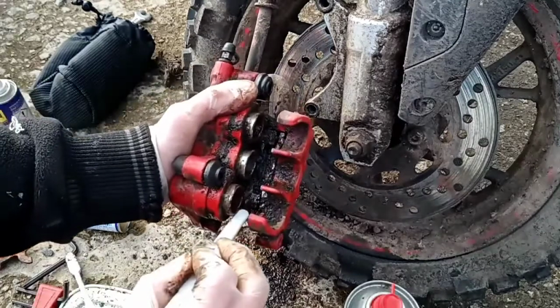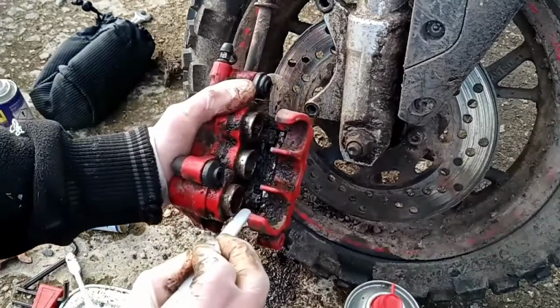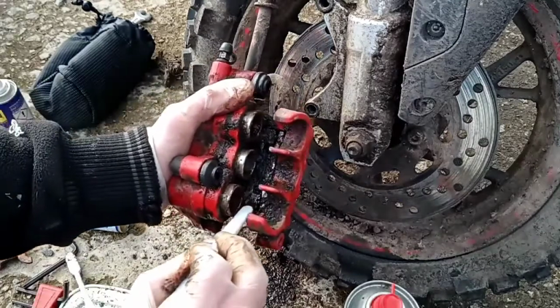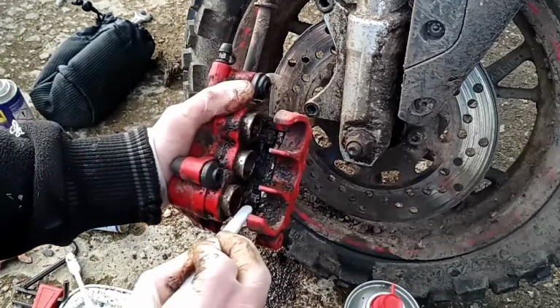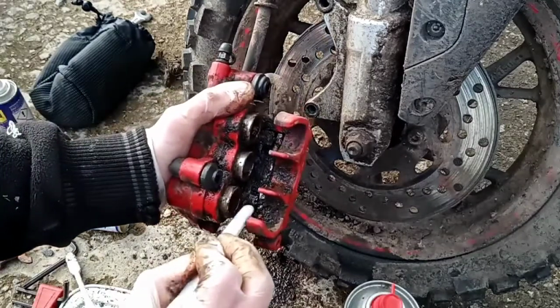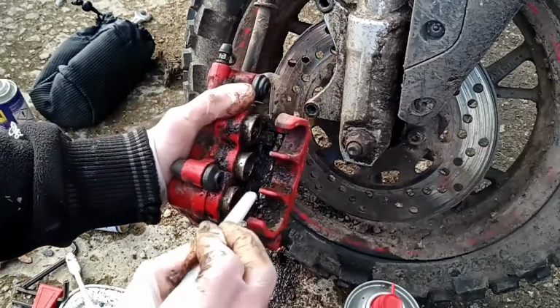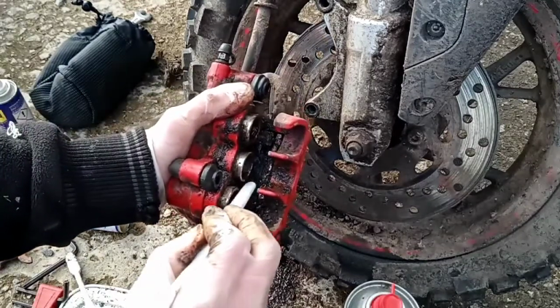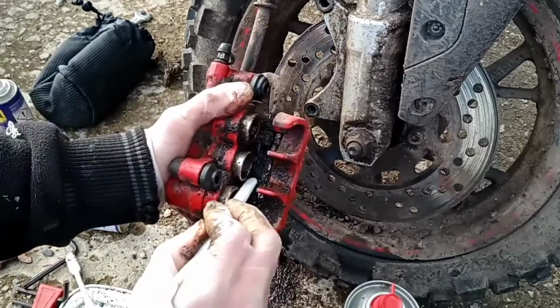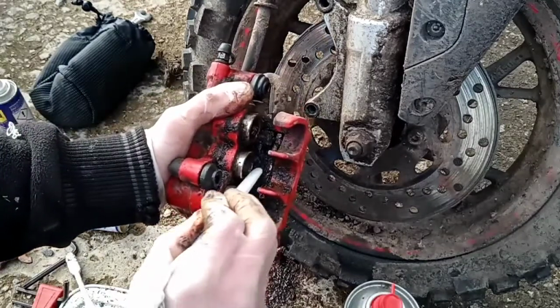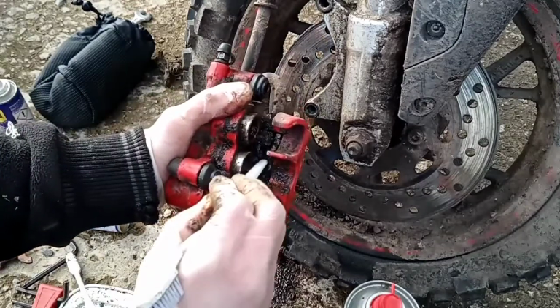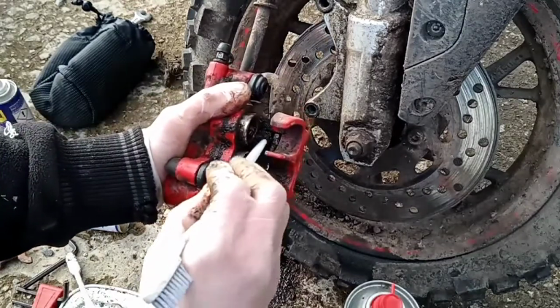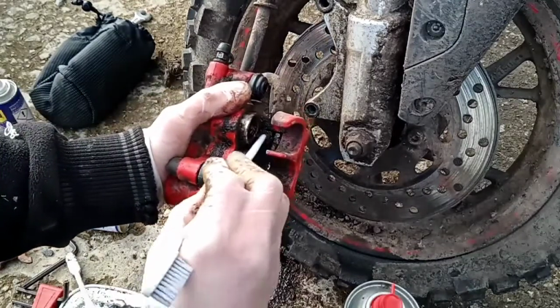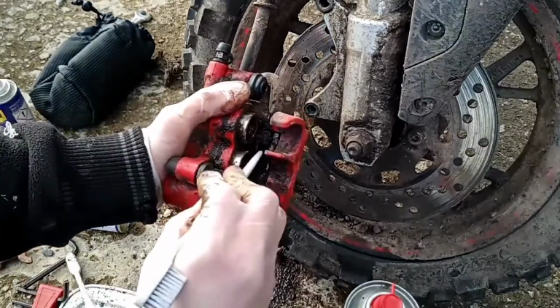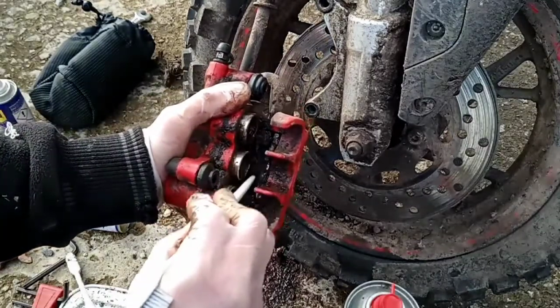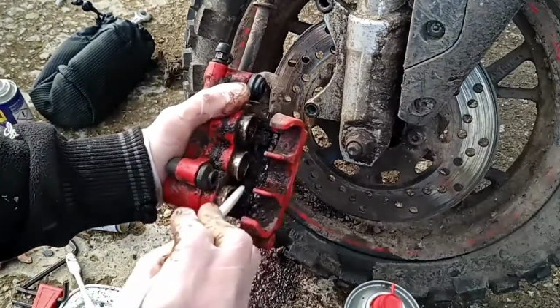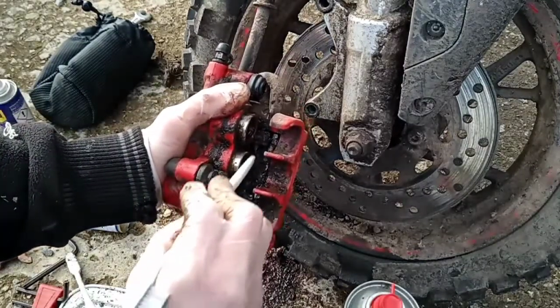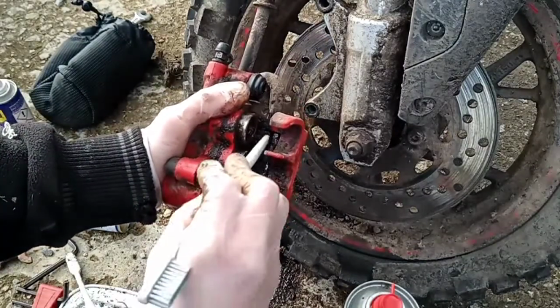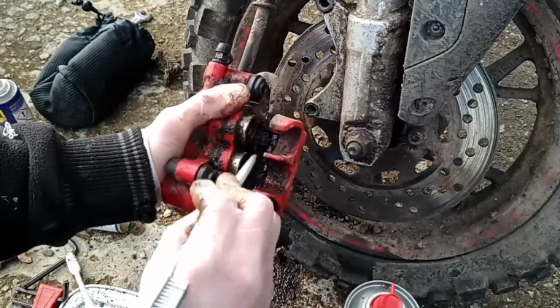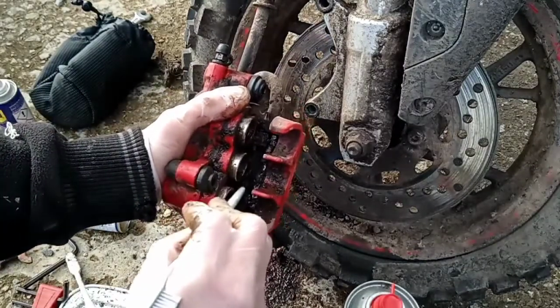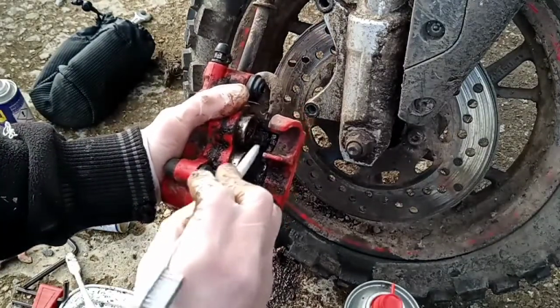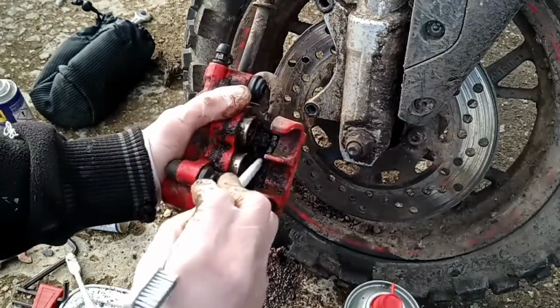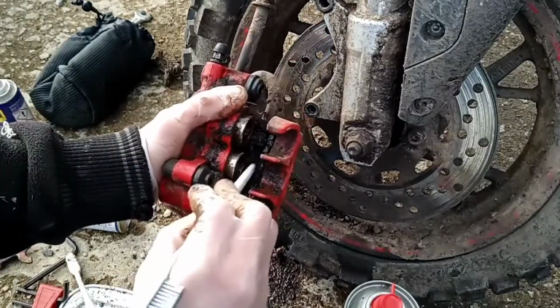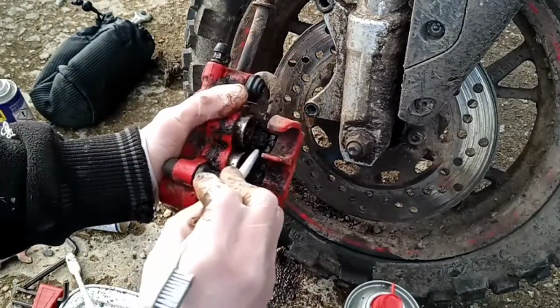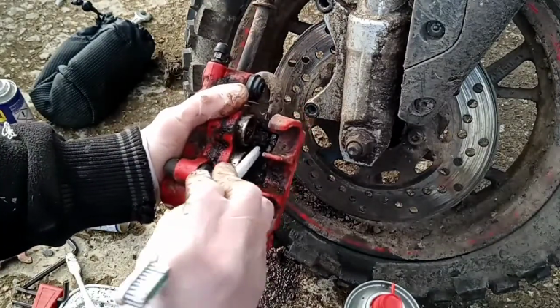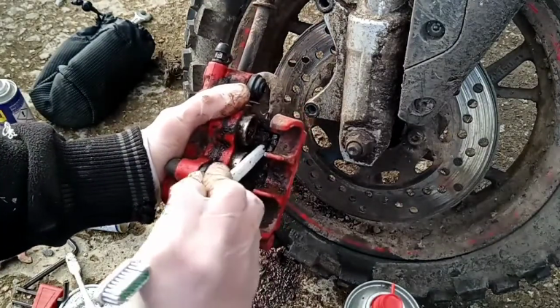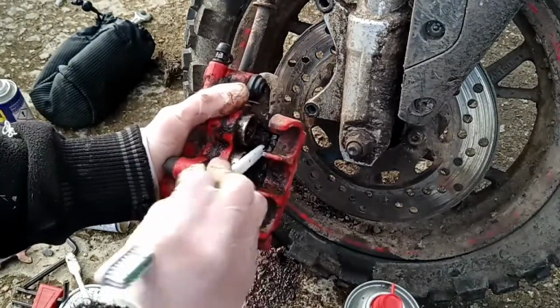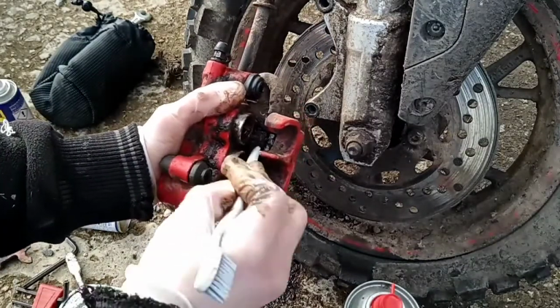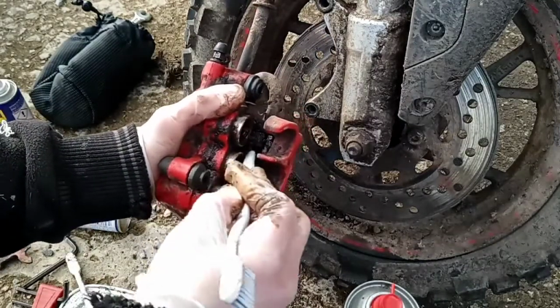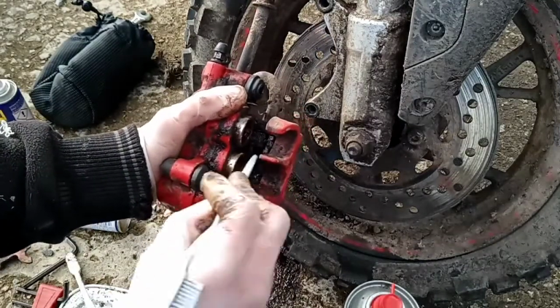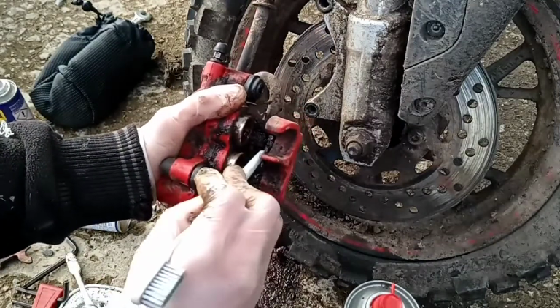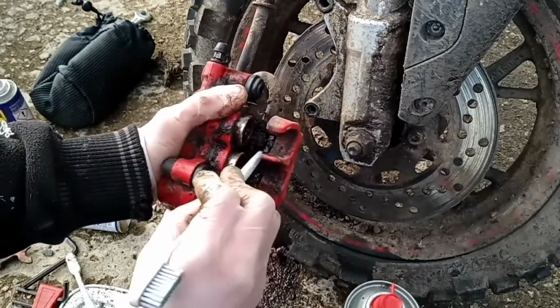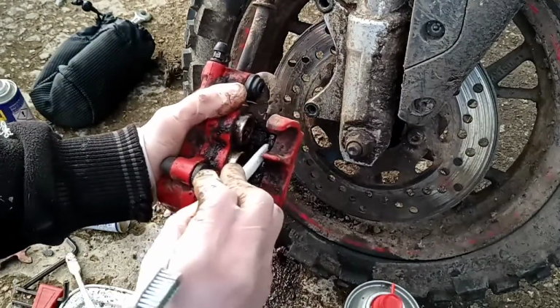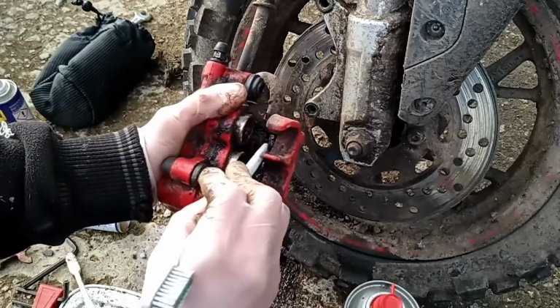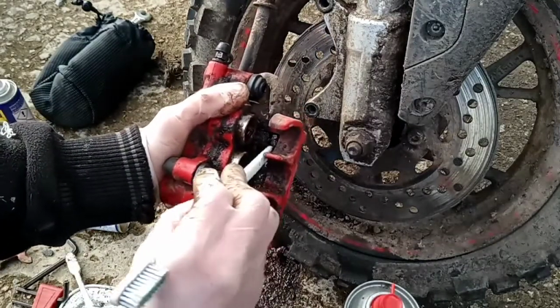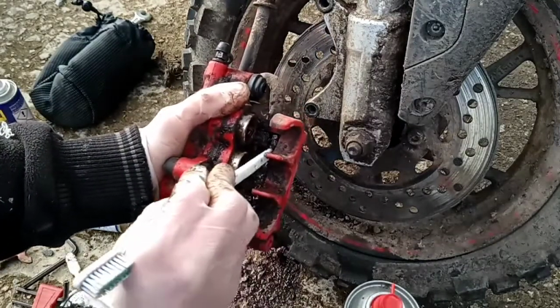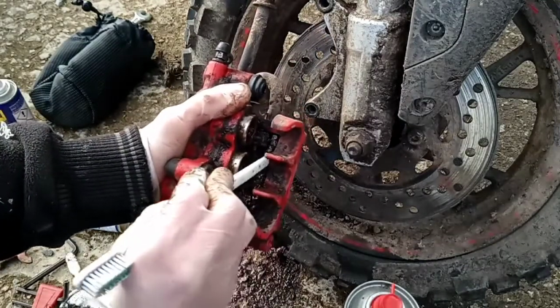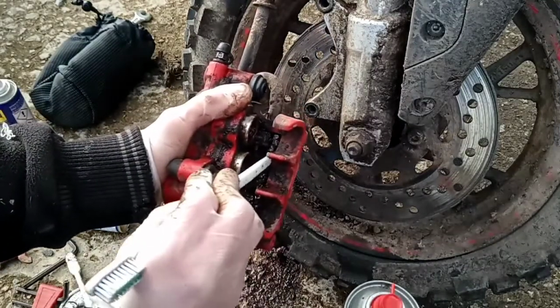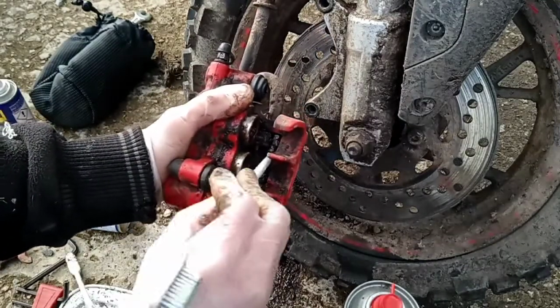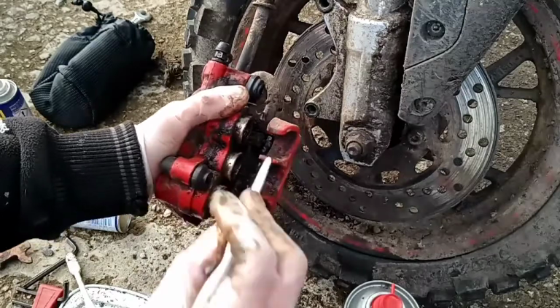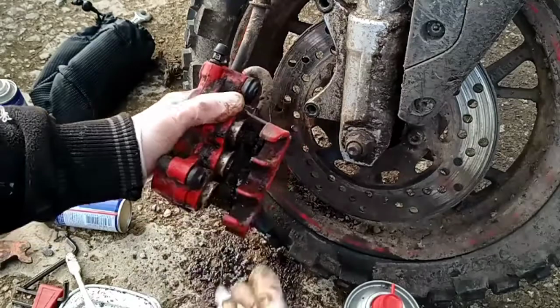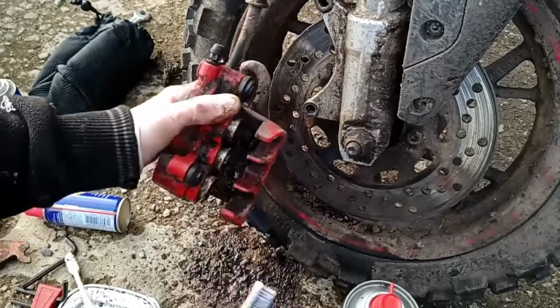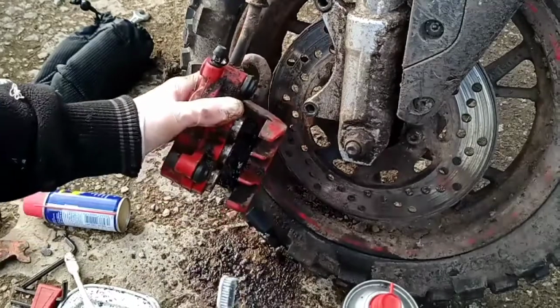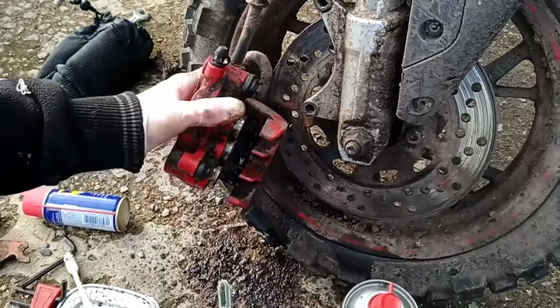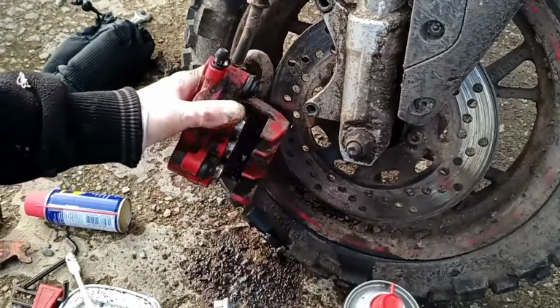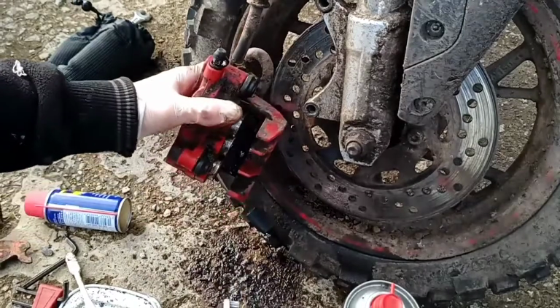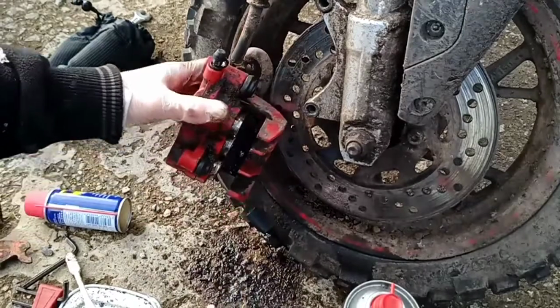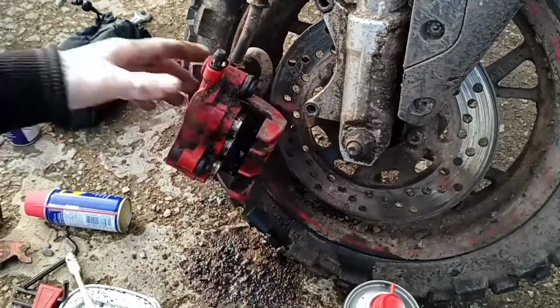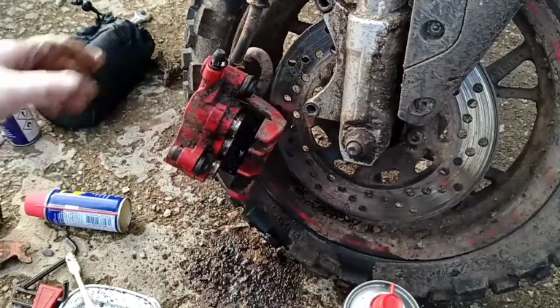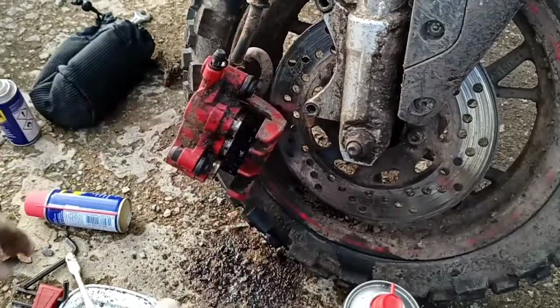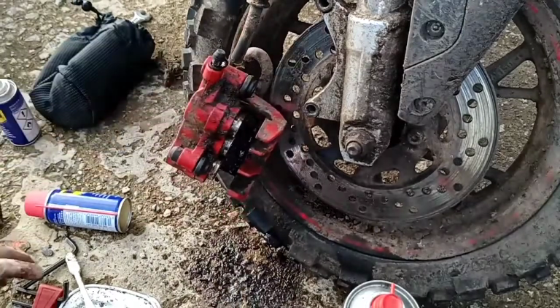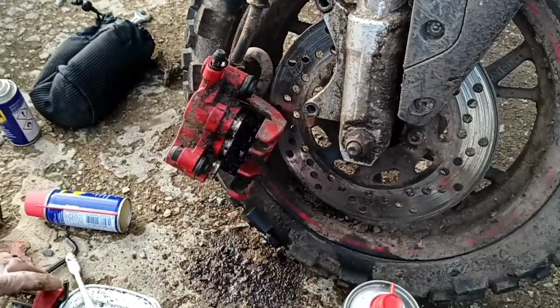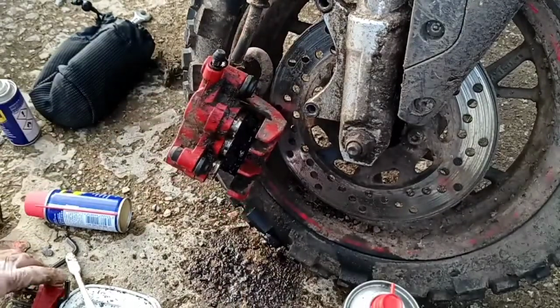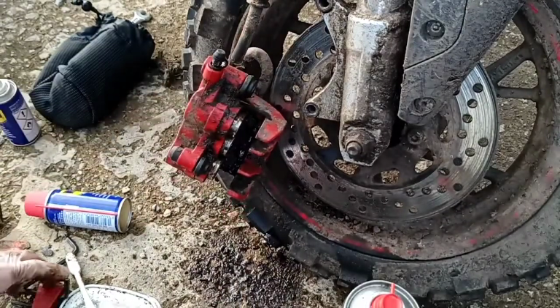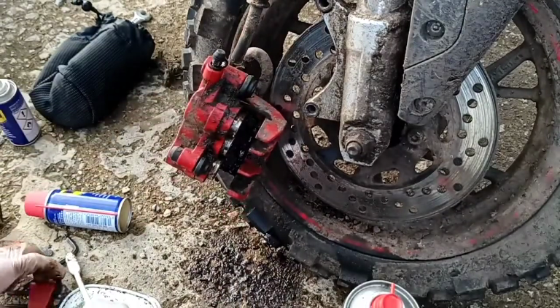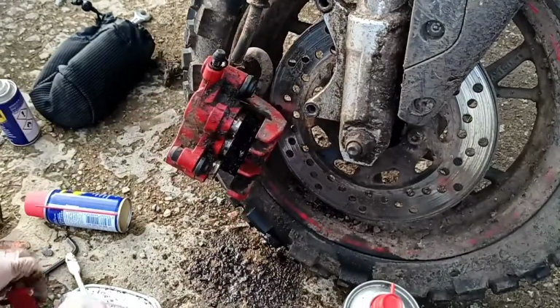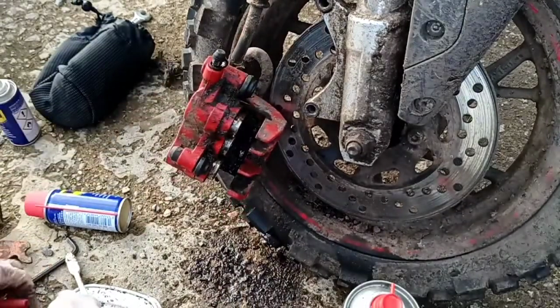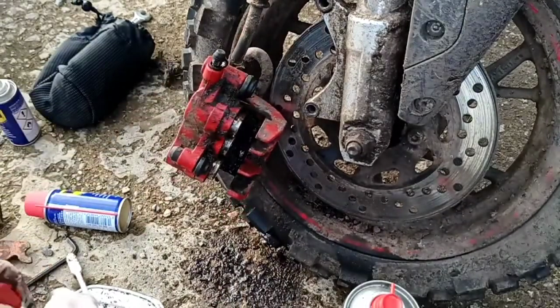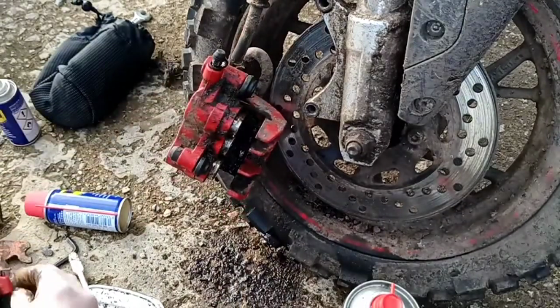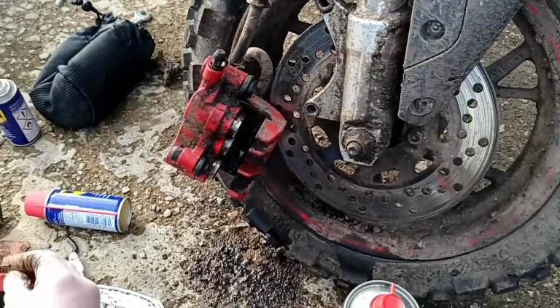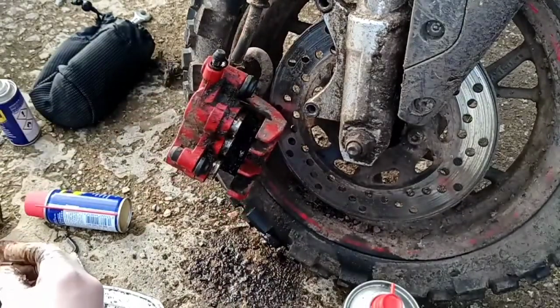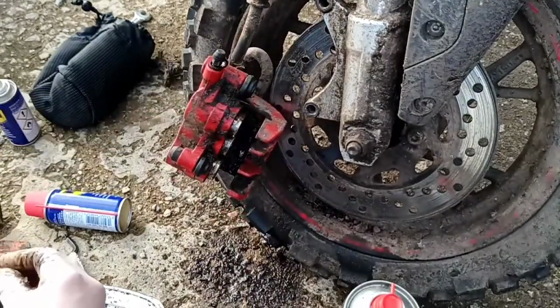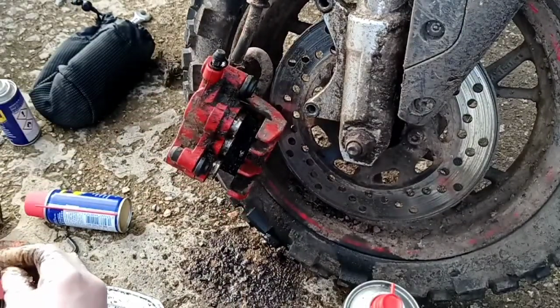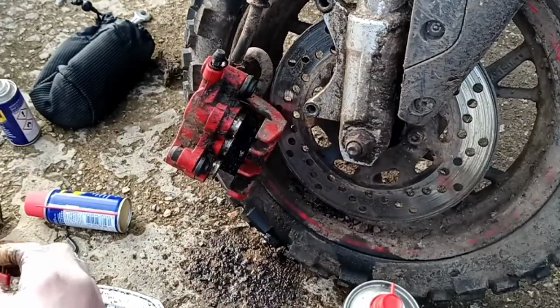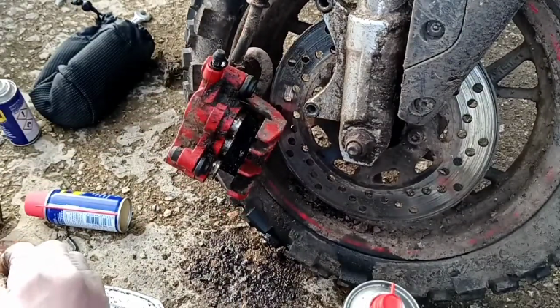Also, if people want to take it further, there's a silver piece here — you can't really see it but it's there — and that can be removed as well for a more thorough clean.